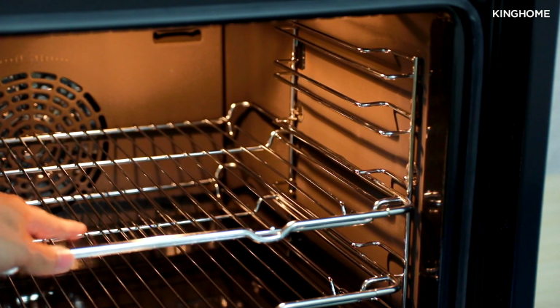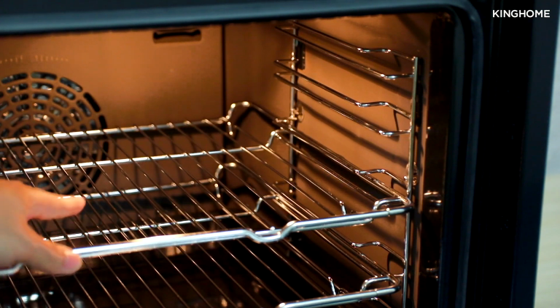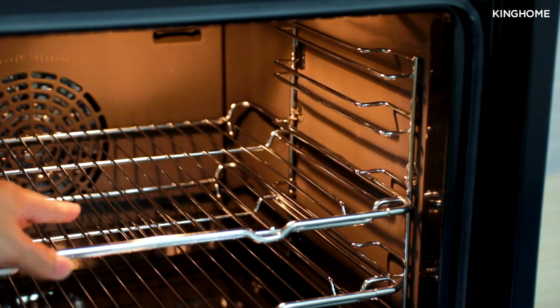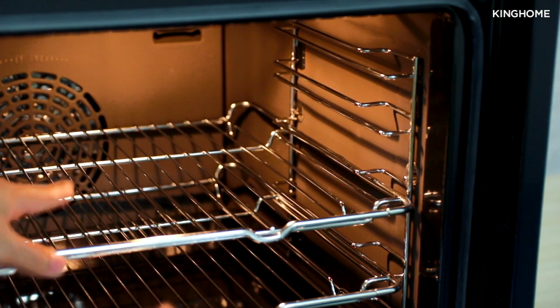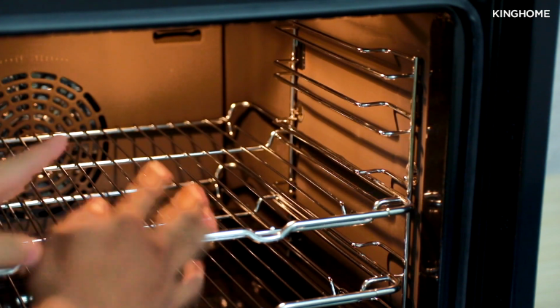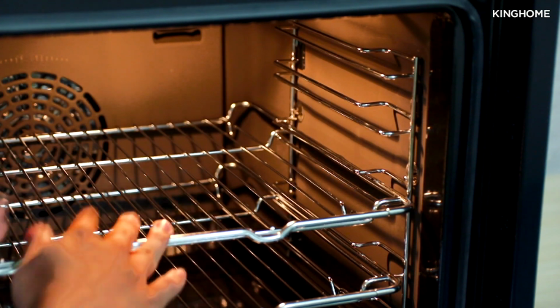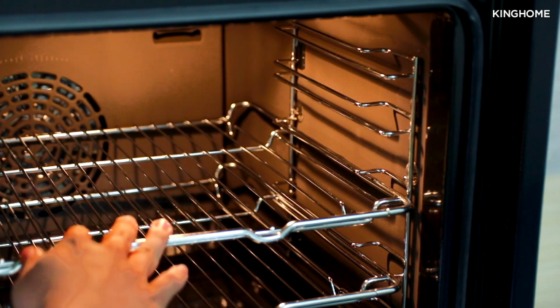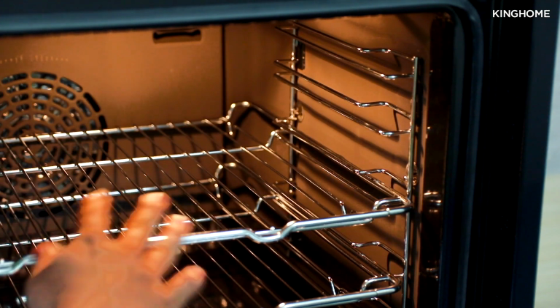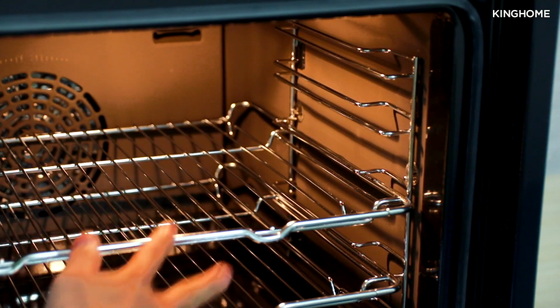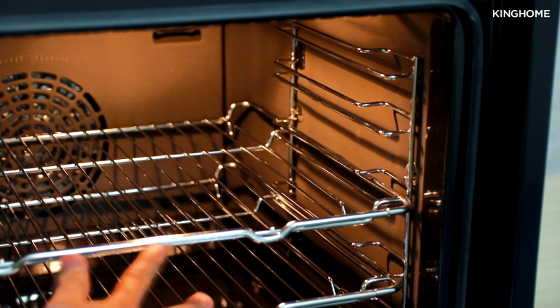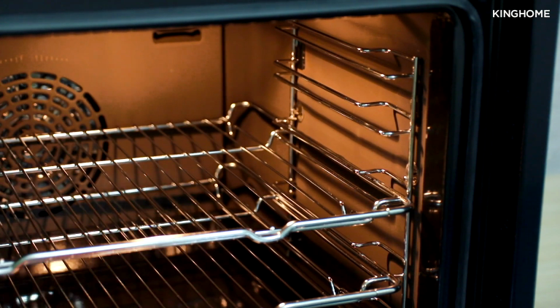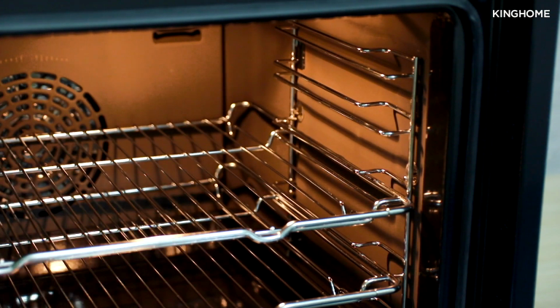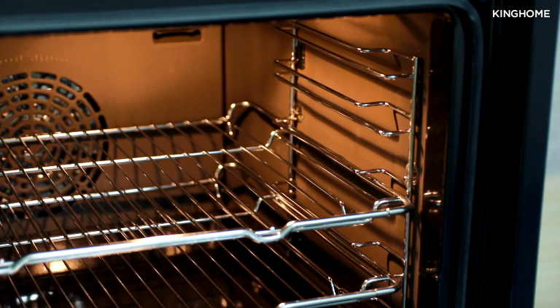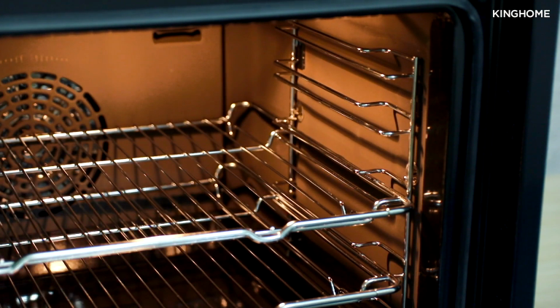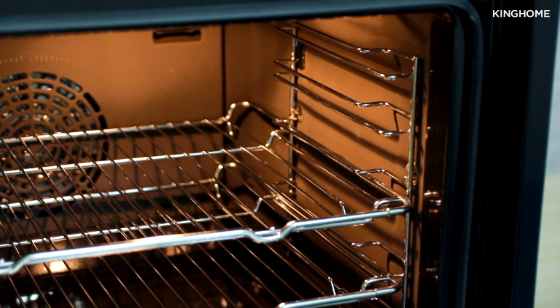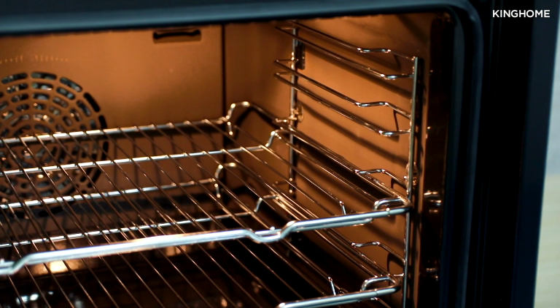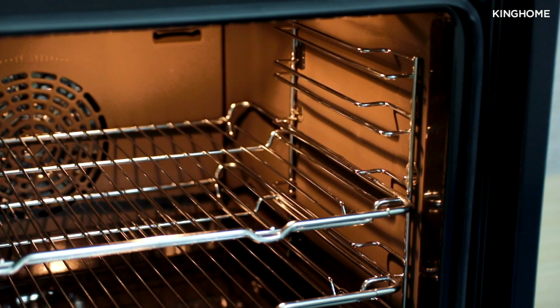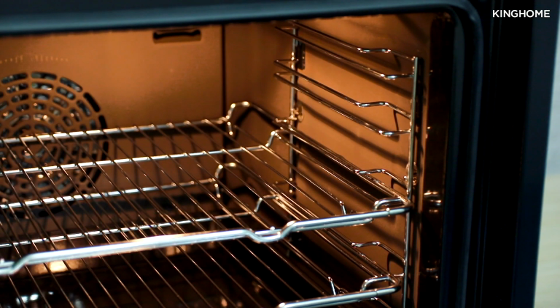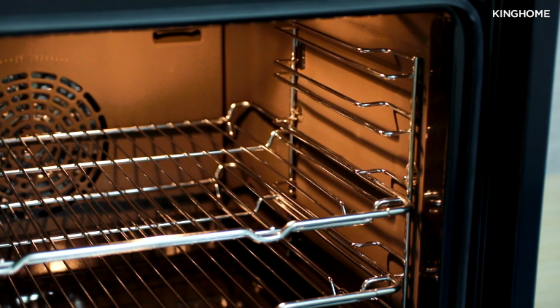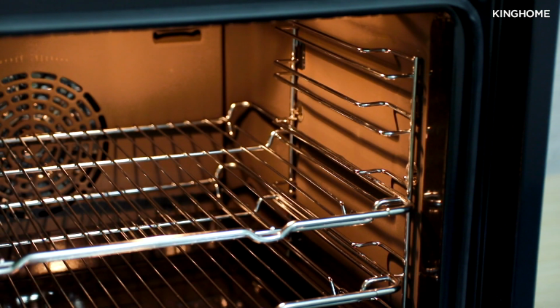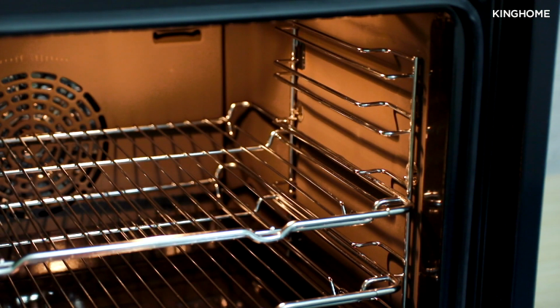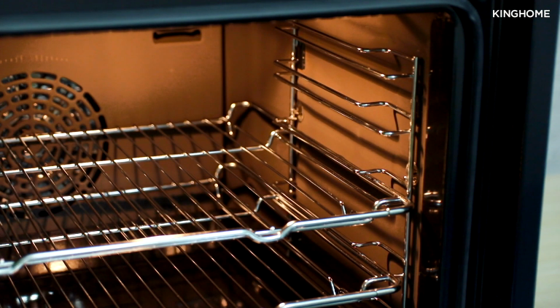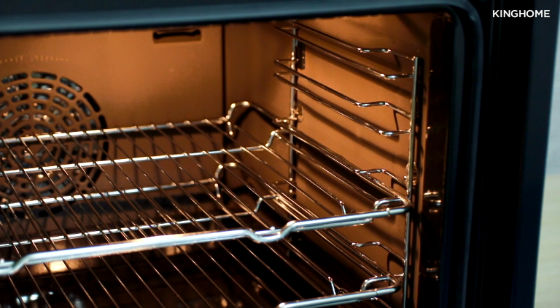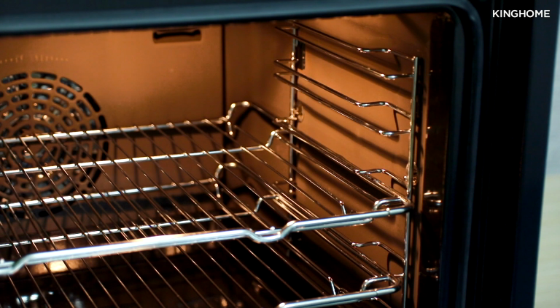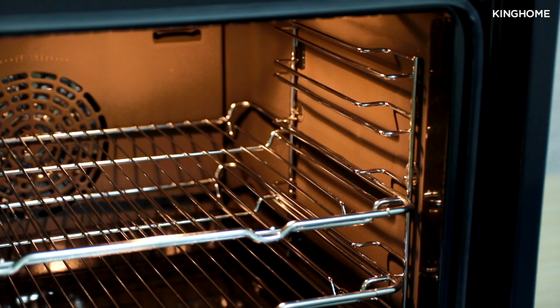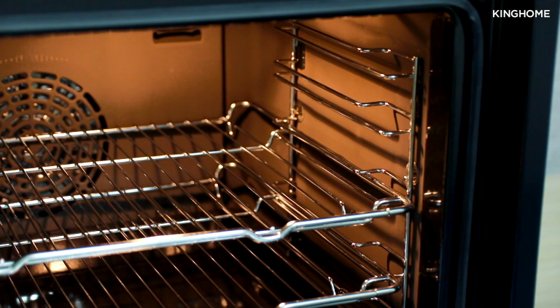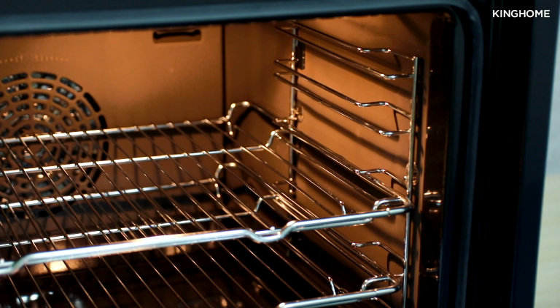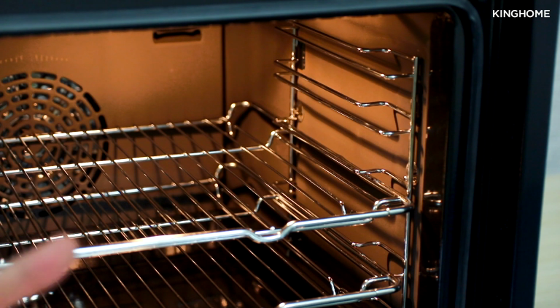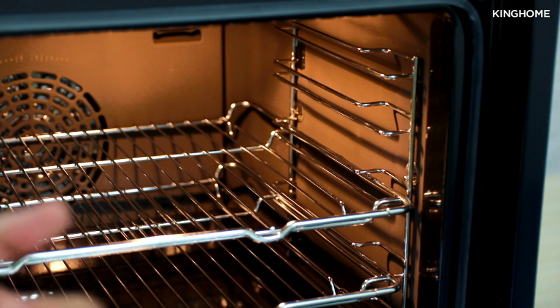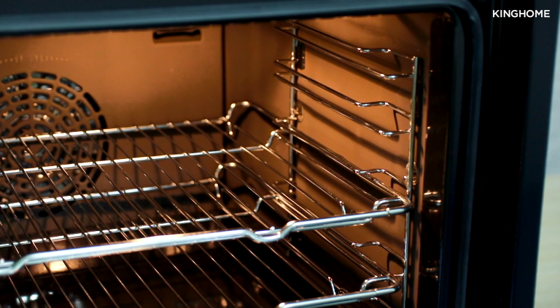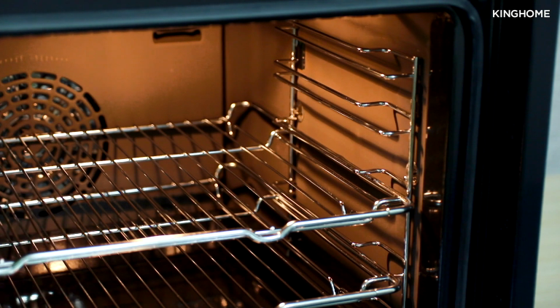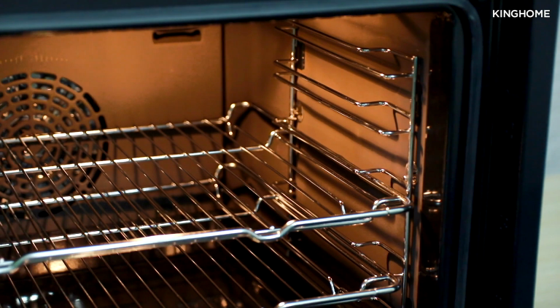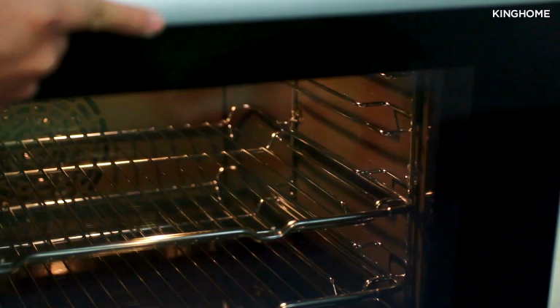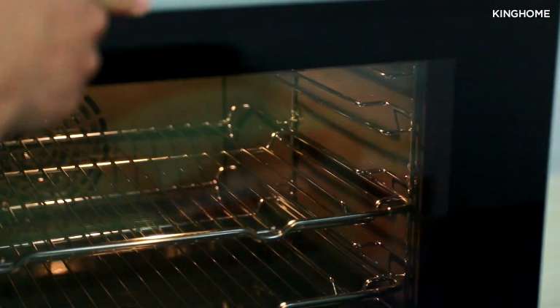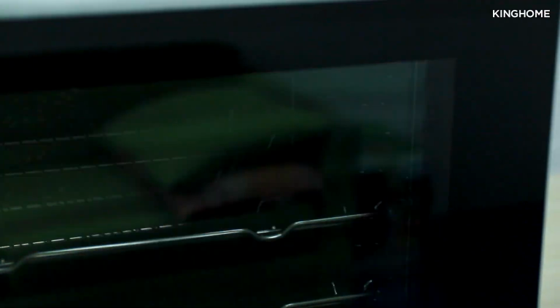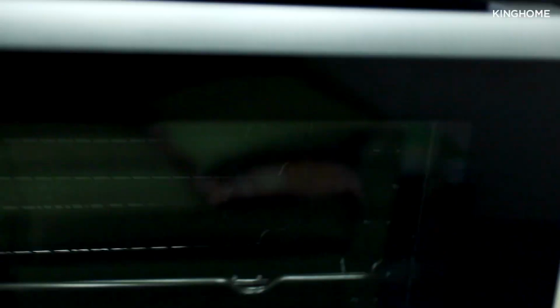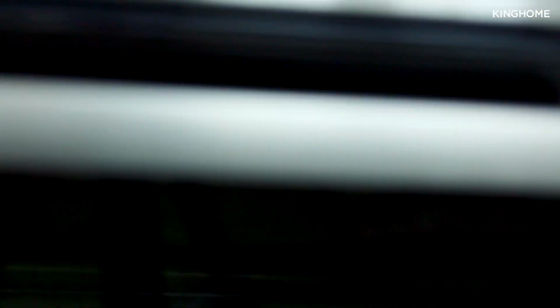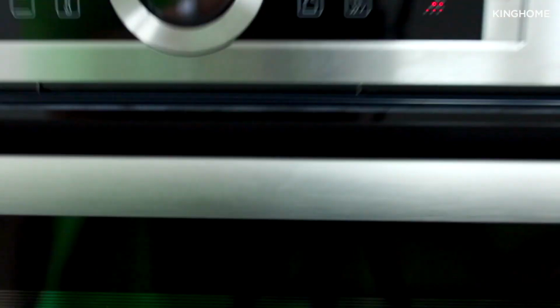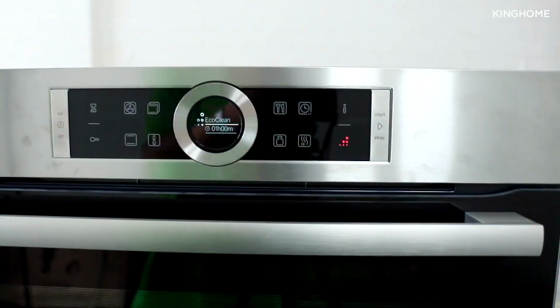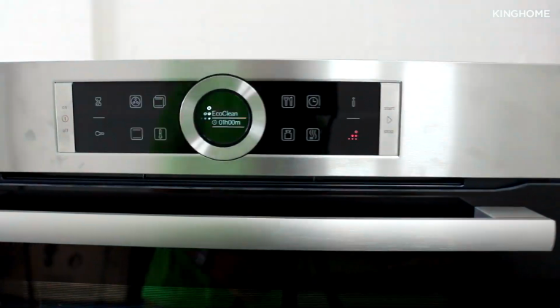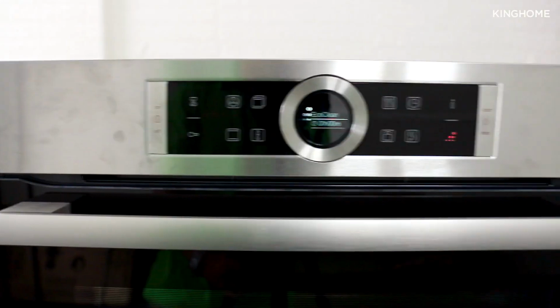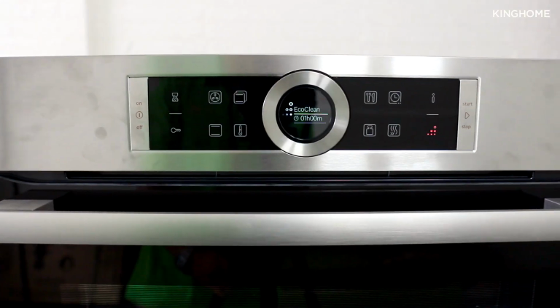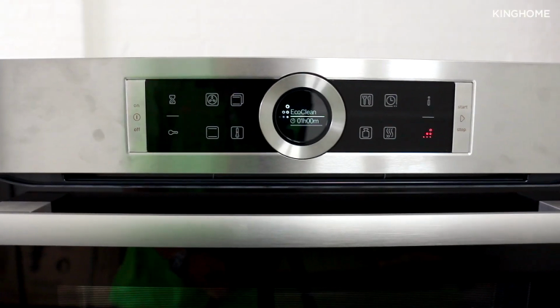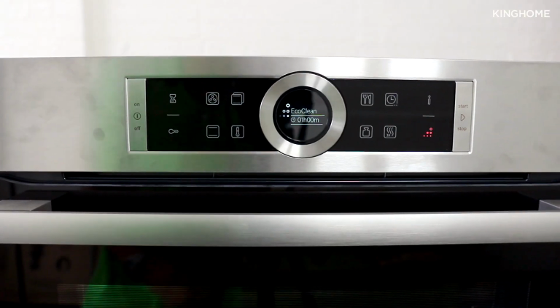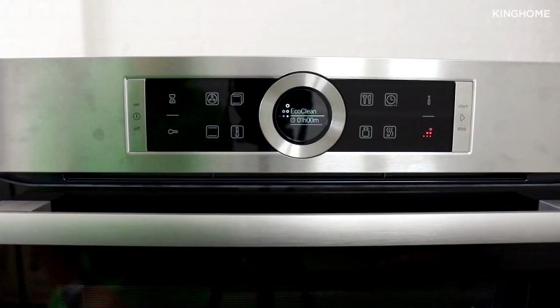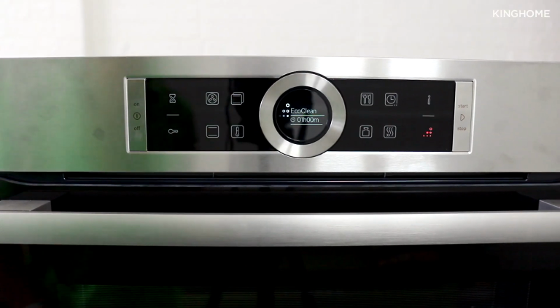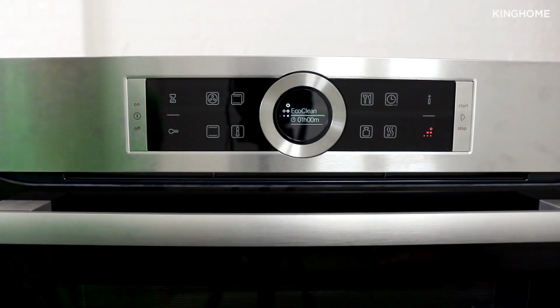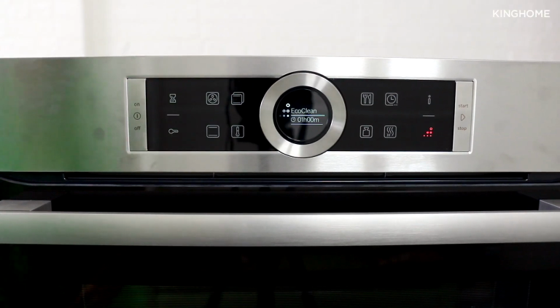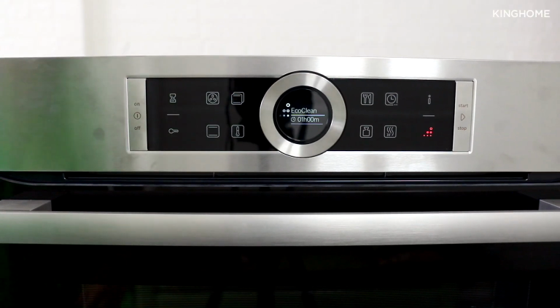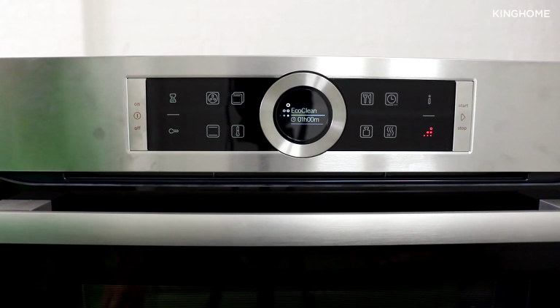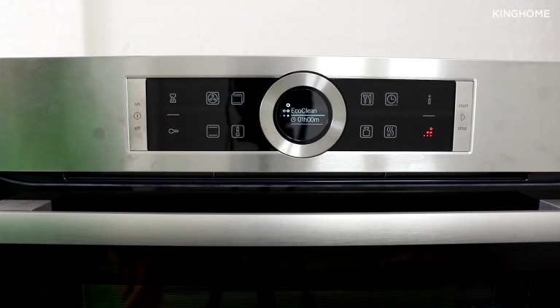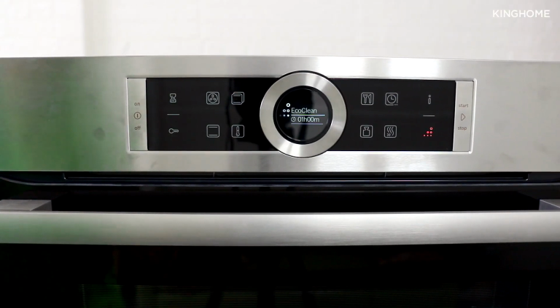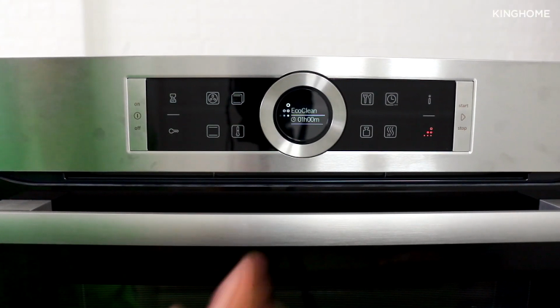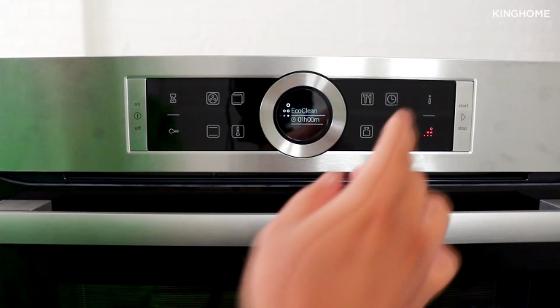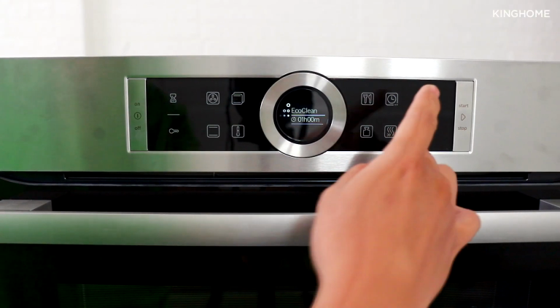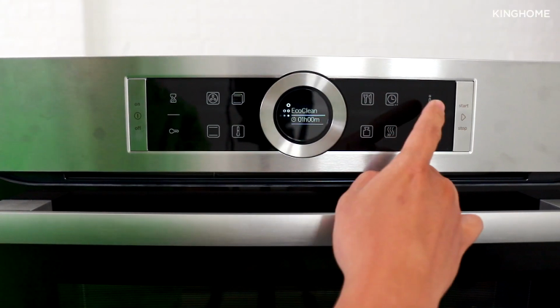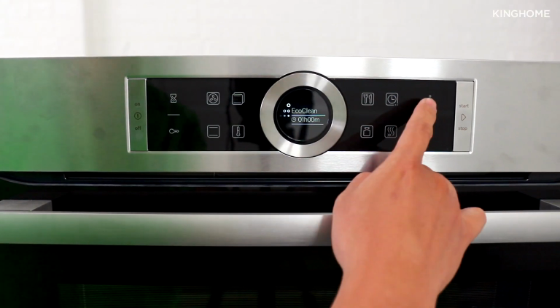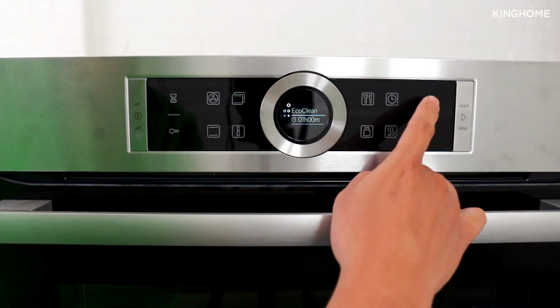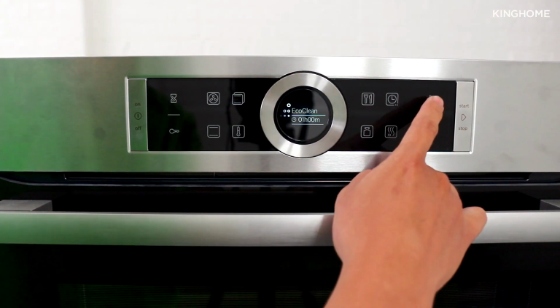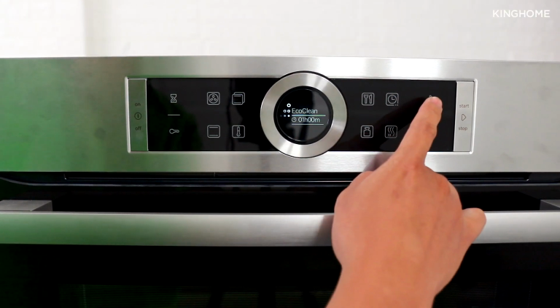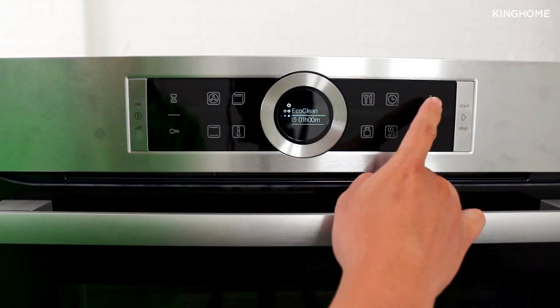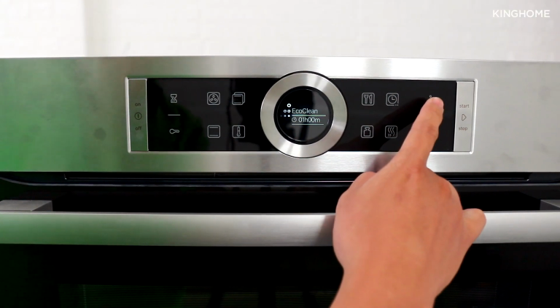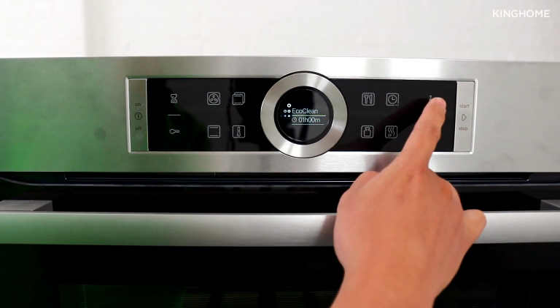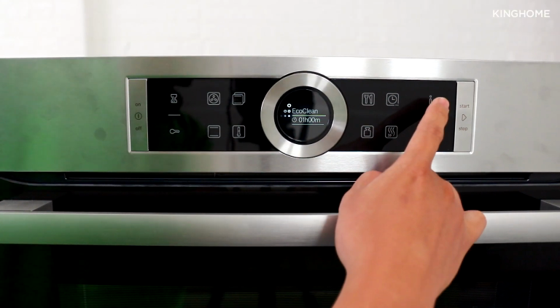Remember to remove all trays, the drip tray, and the rack from the oven before running the cleaning program.